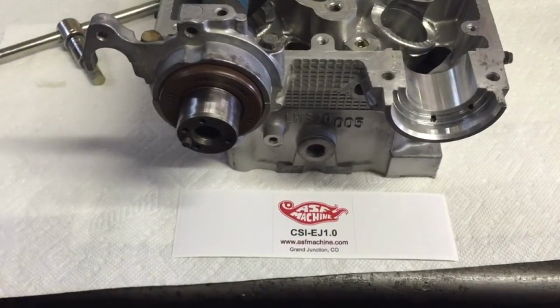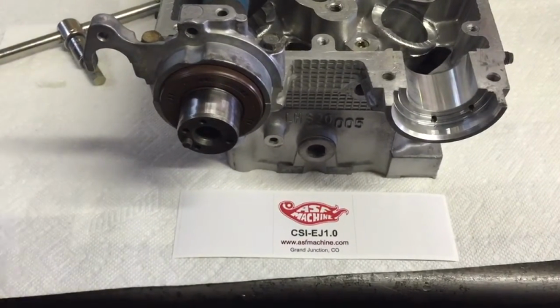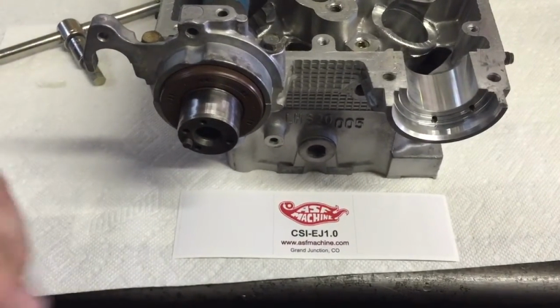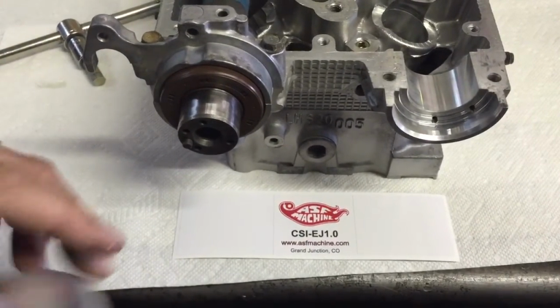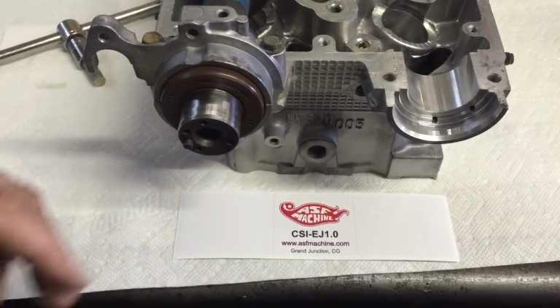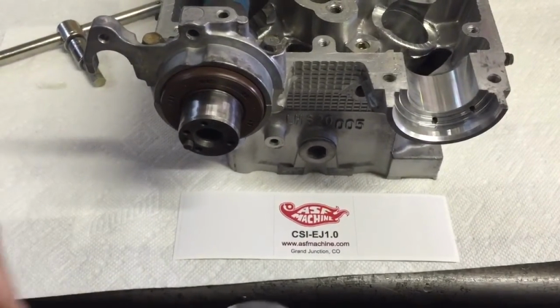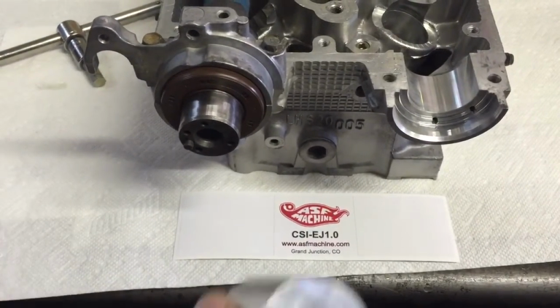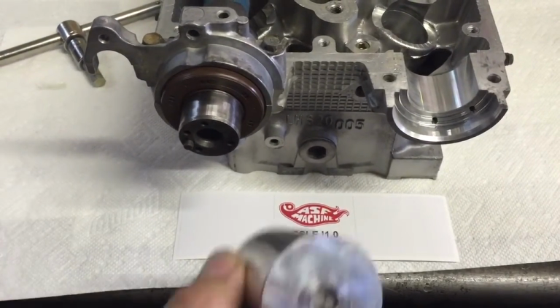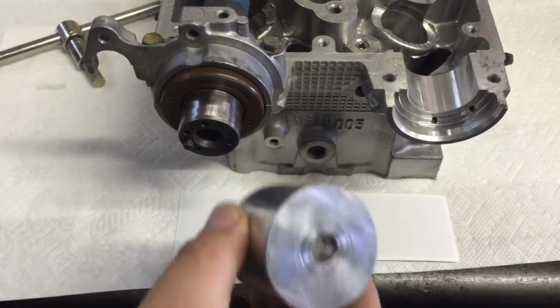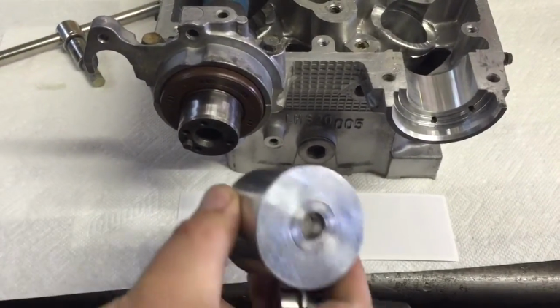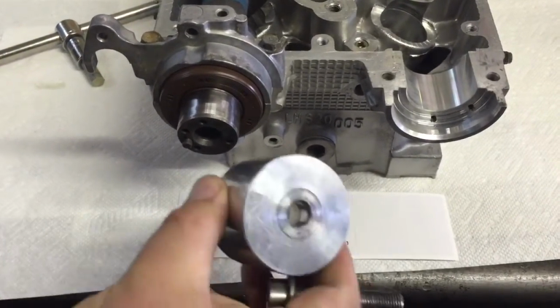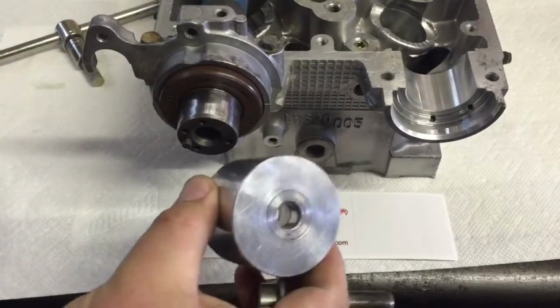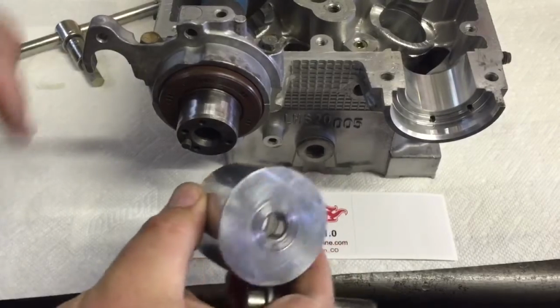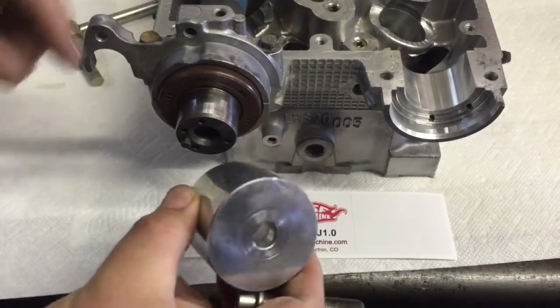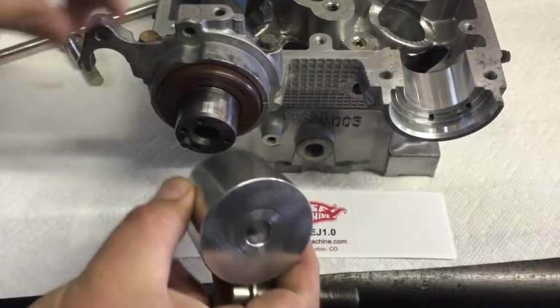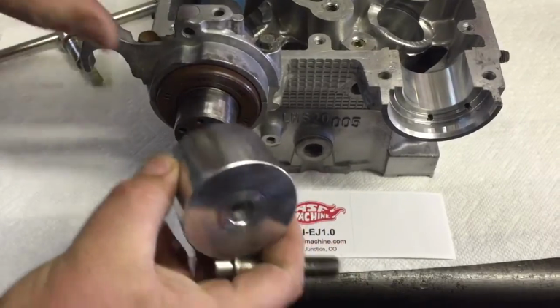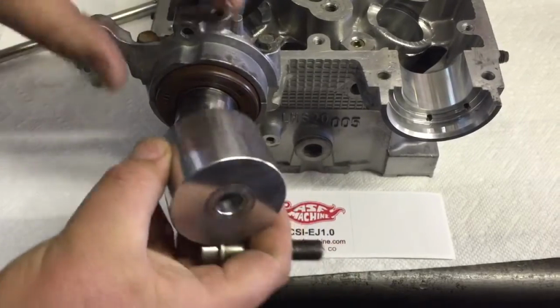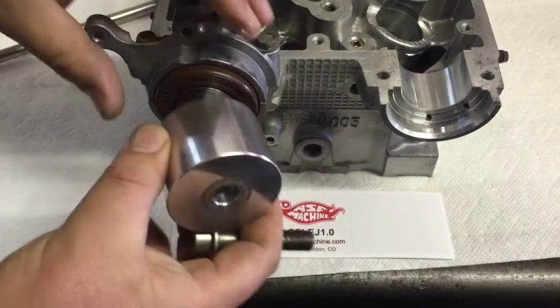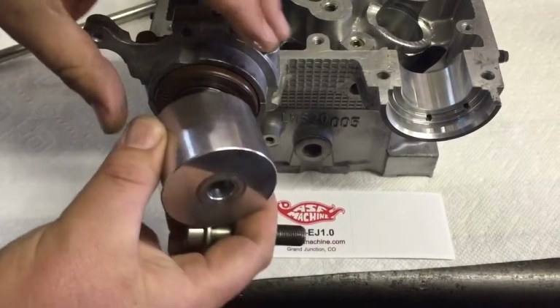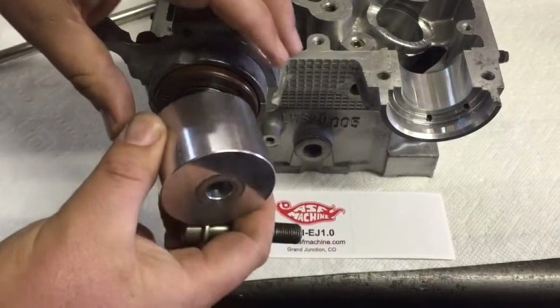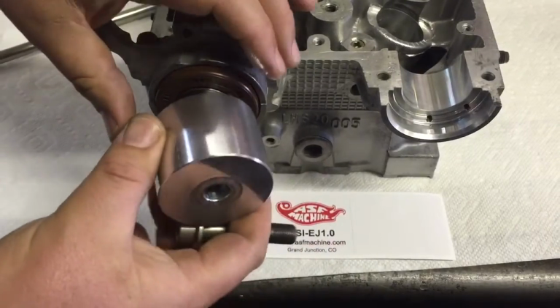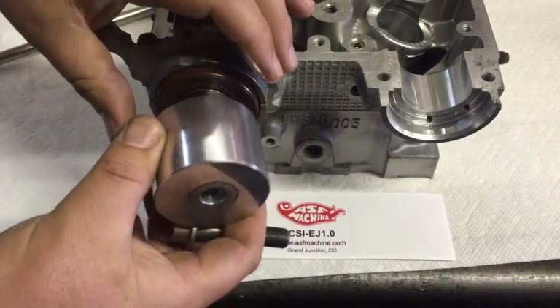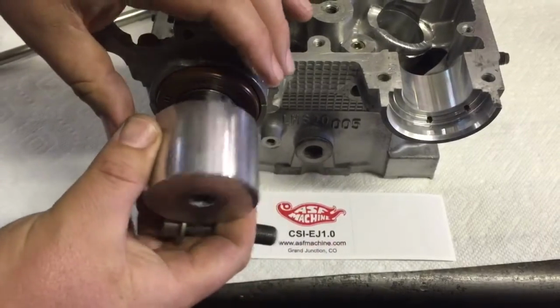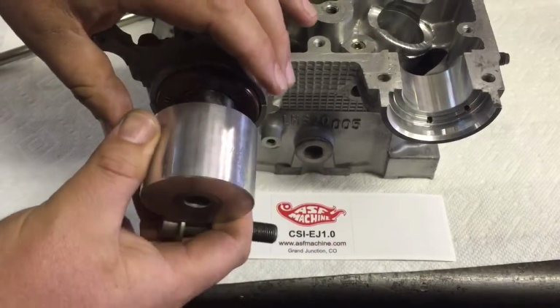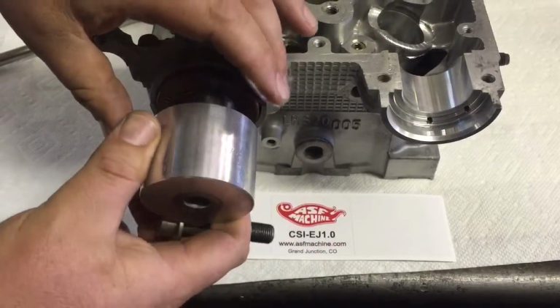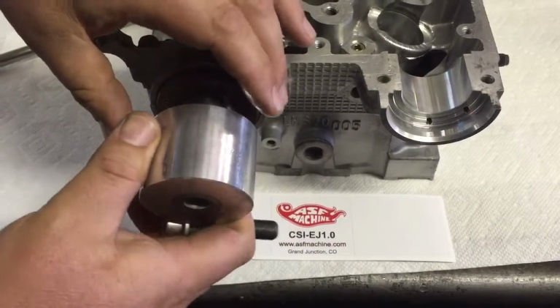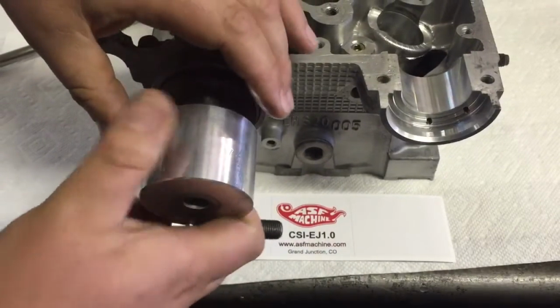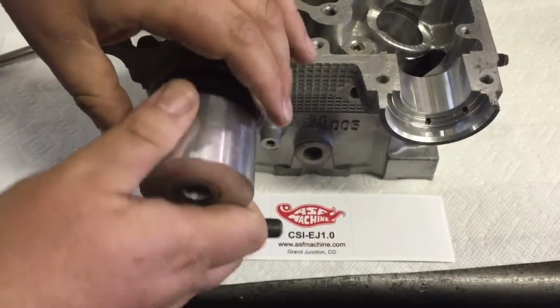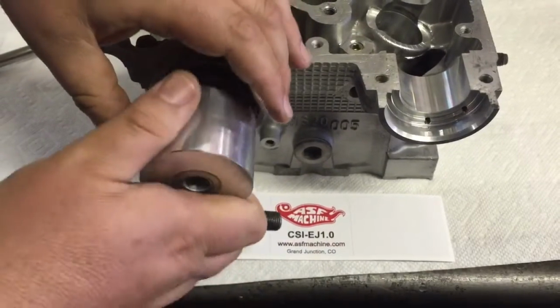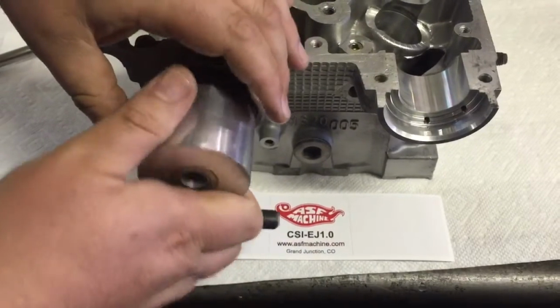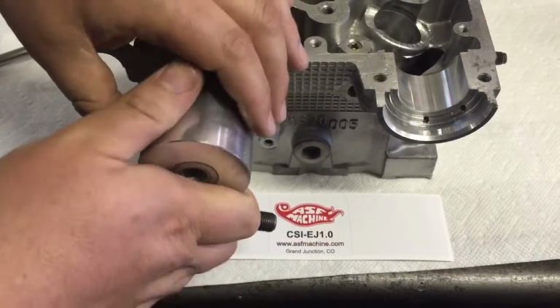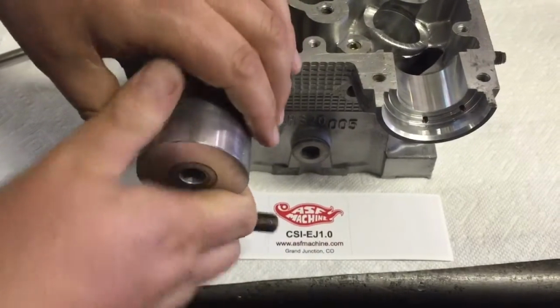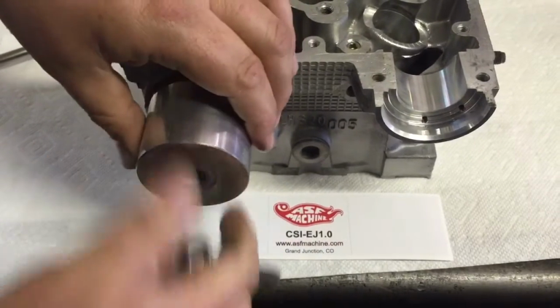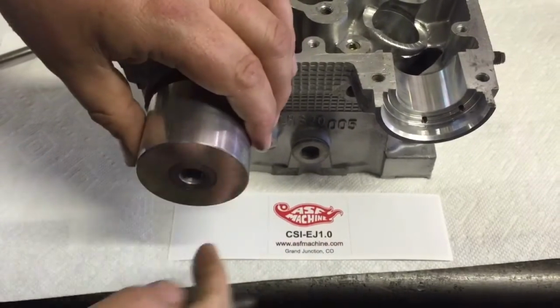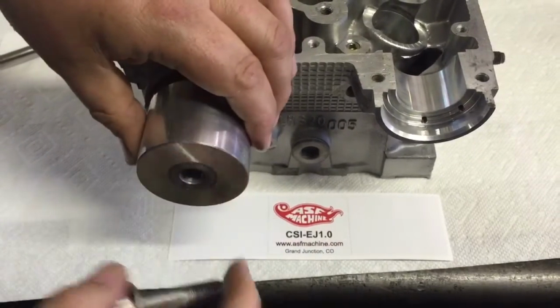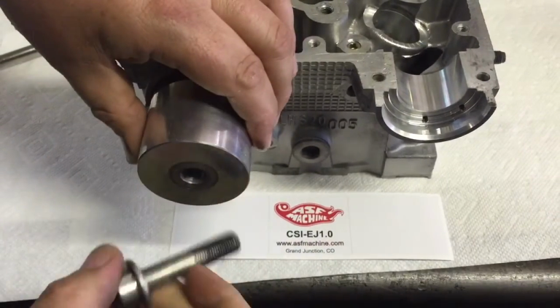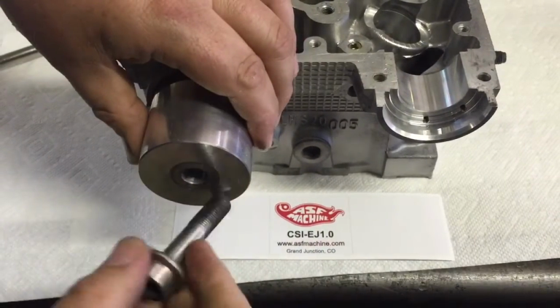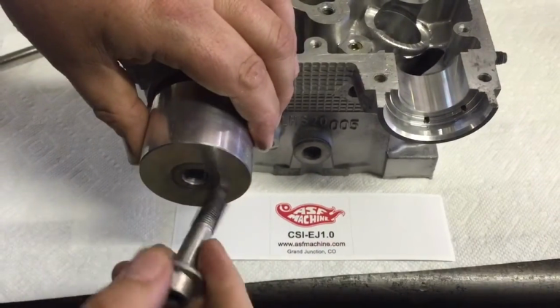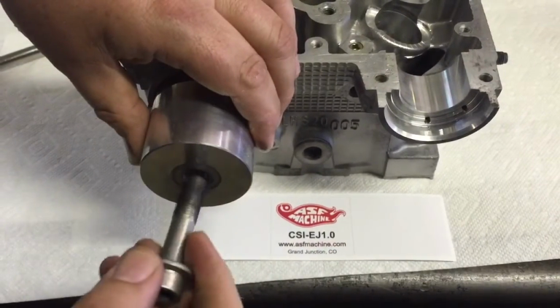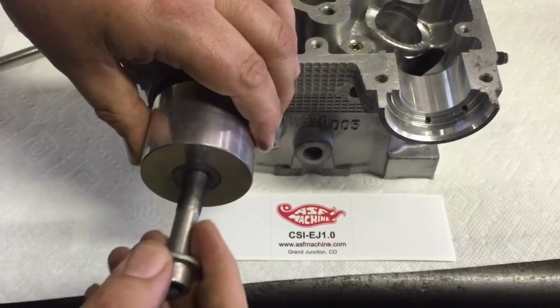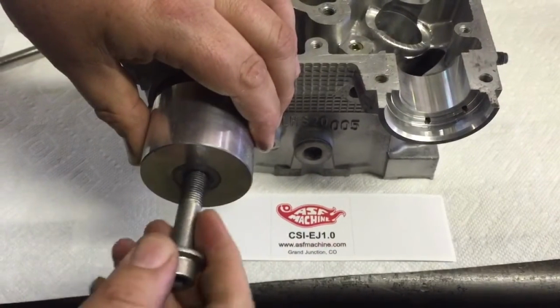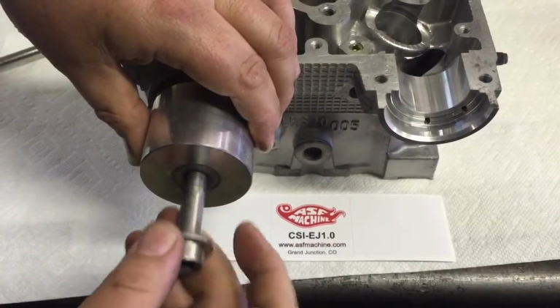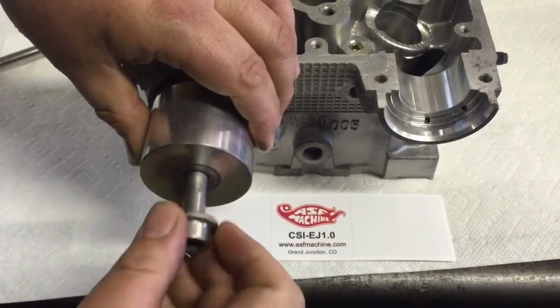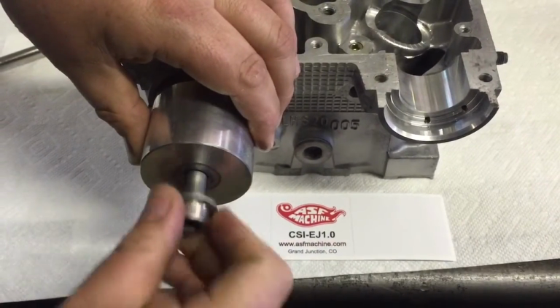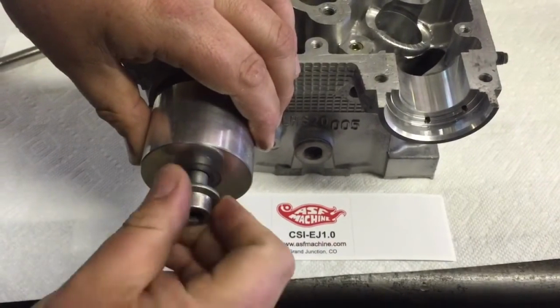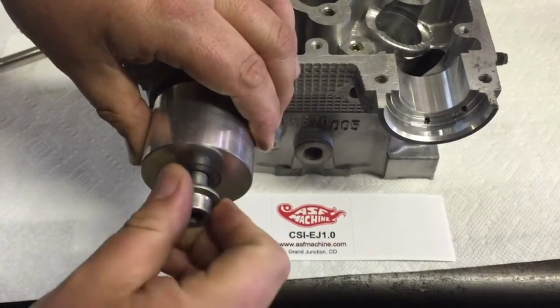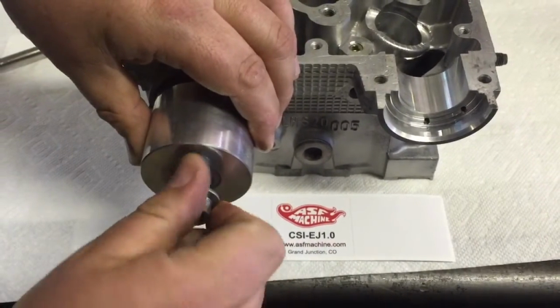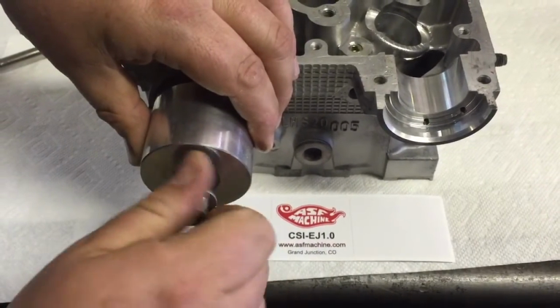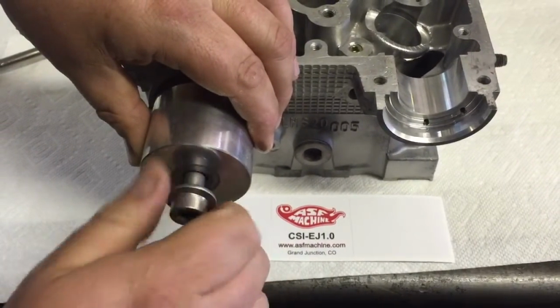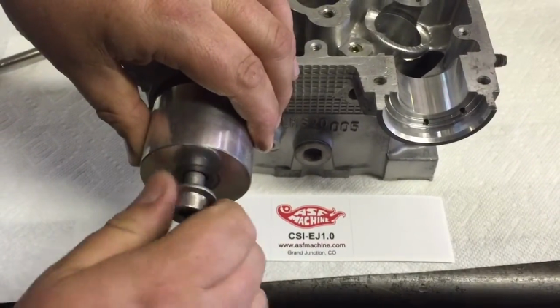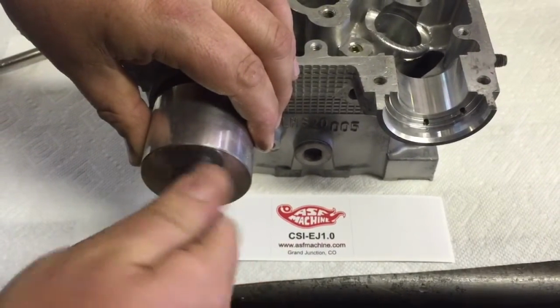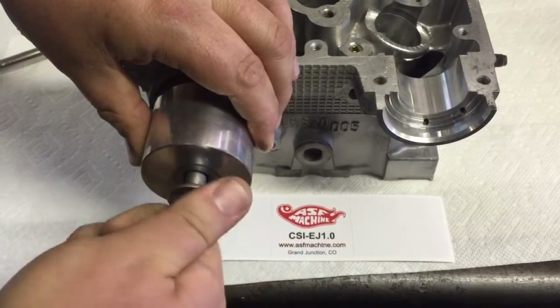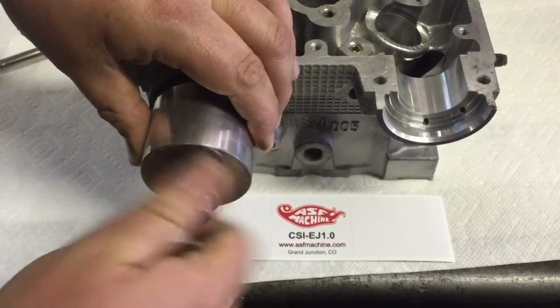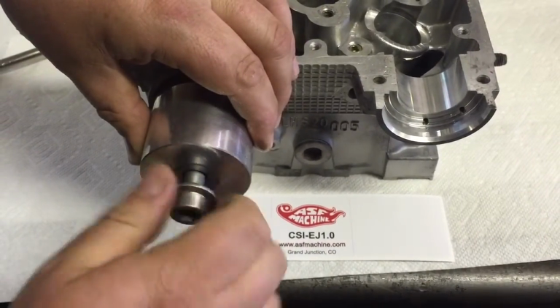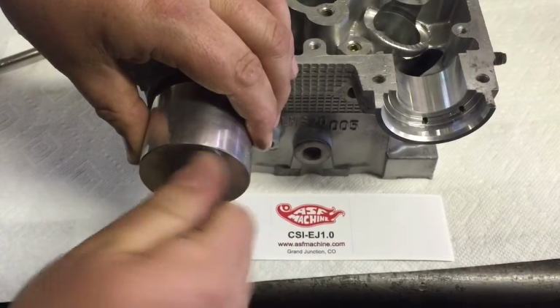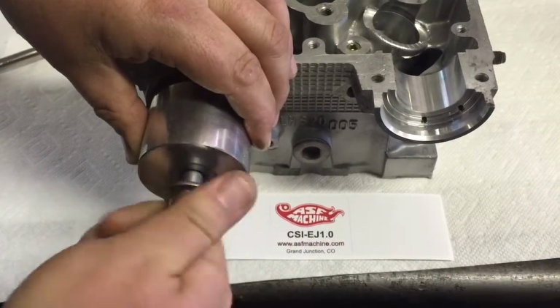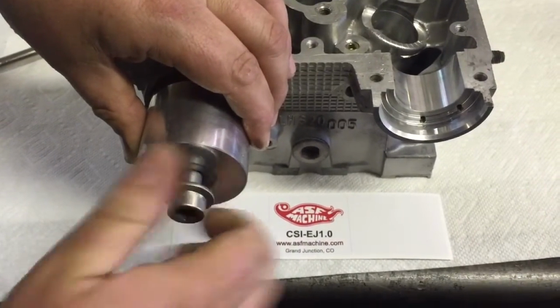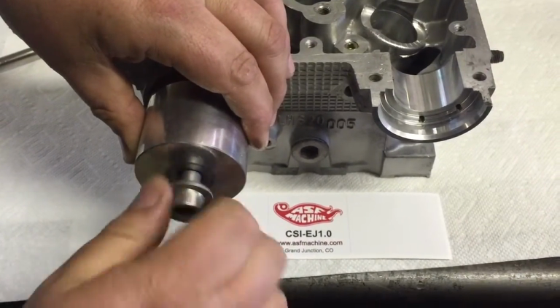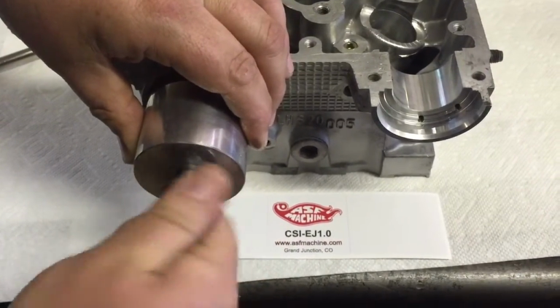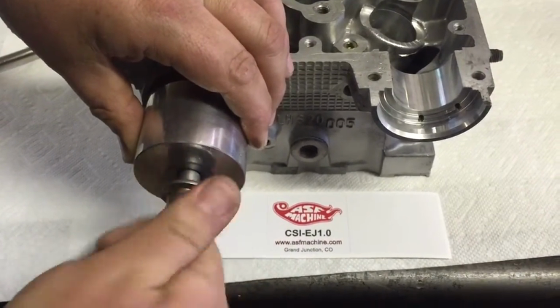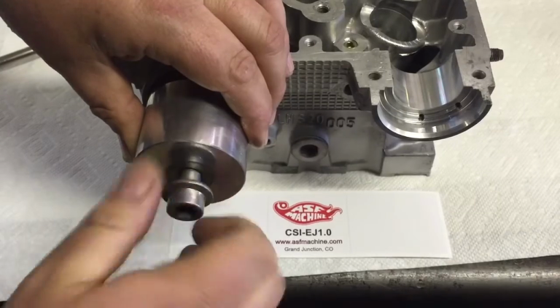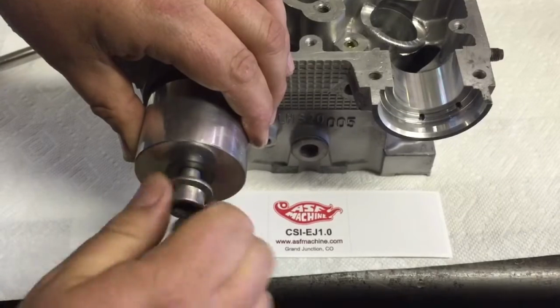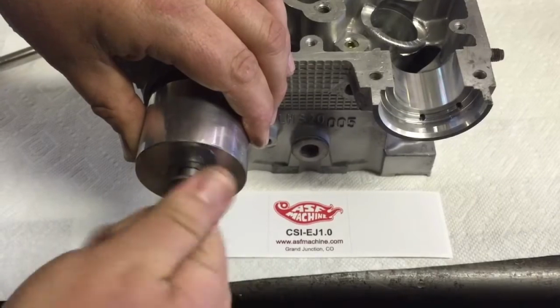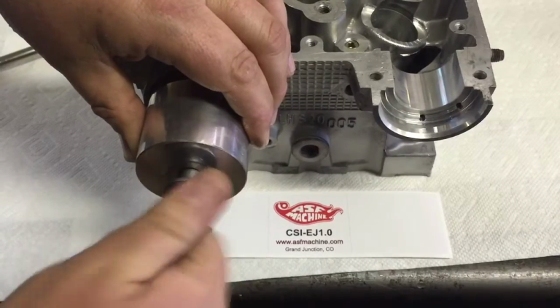We take our cam seal tool, put it up against the camshaft, and put our AVCS bolt in there.